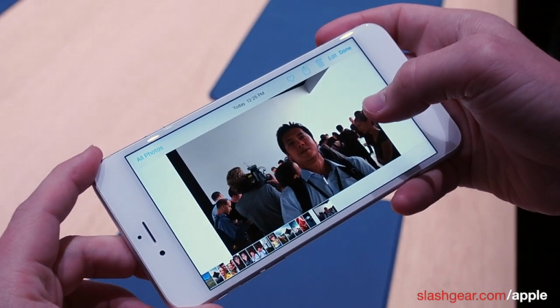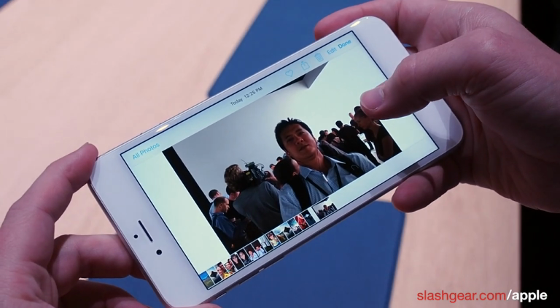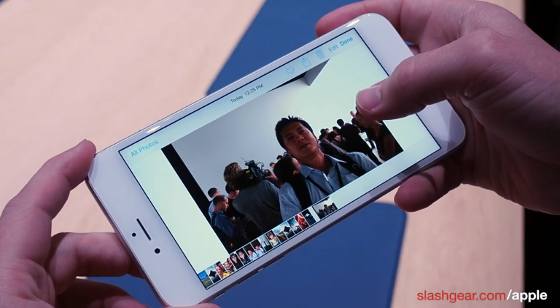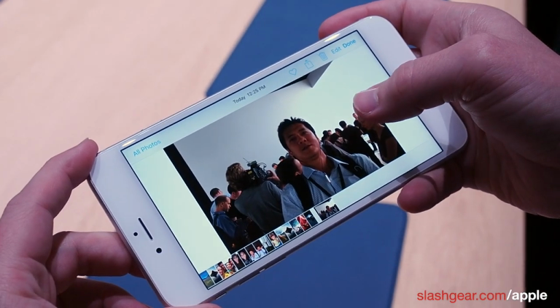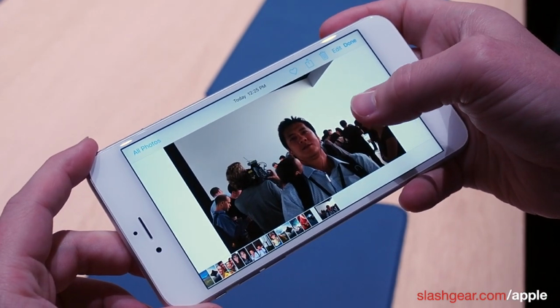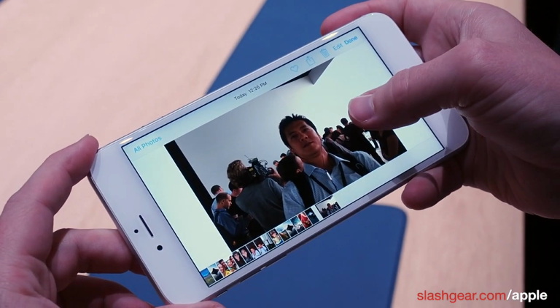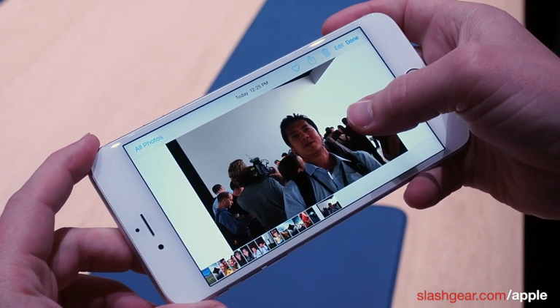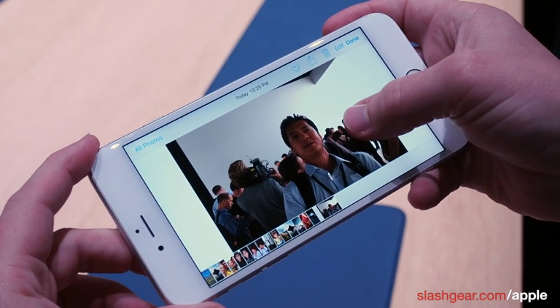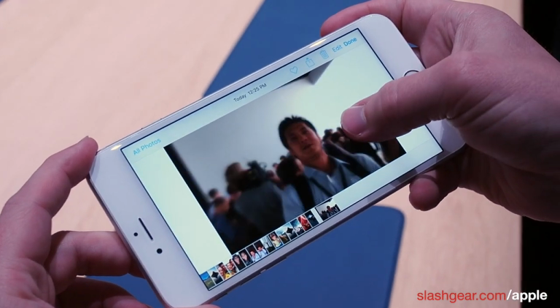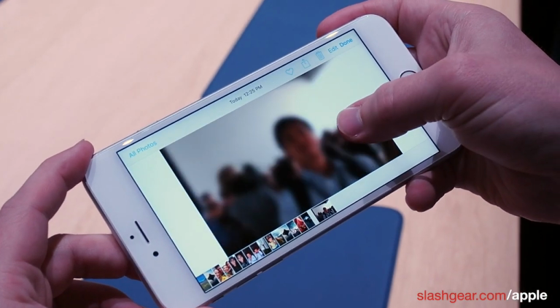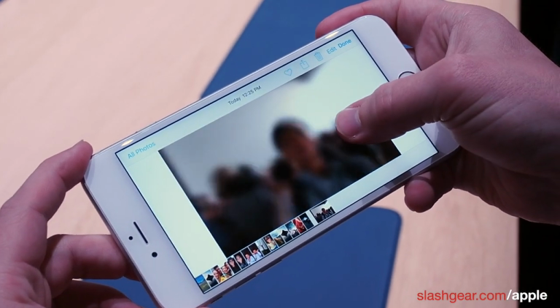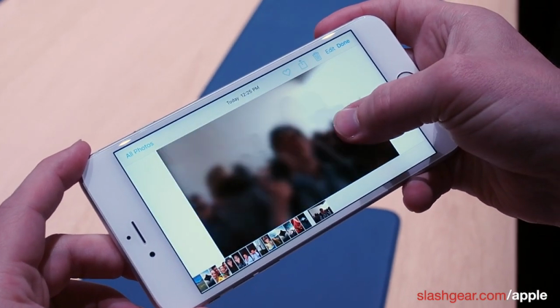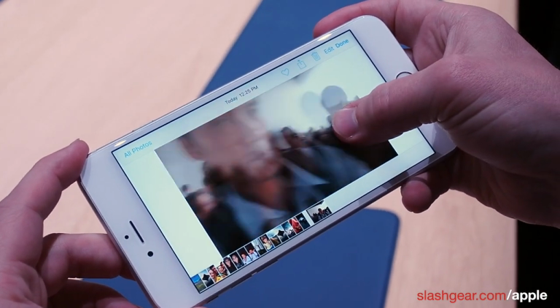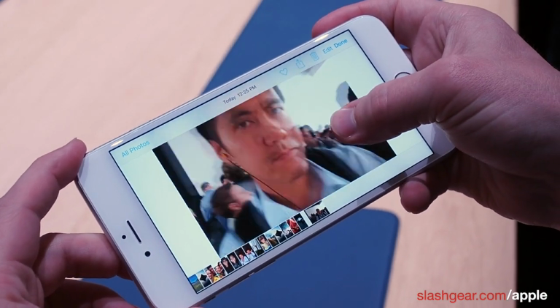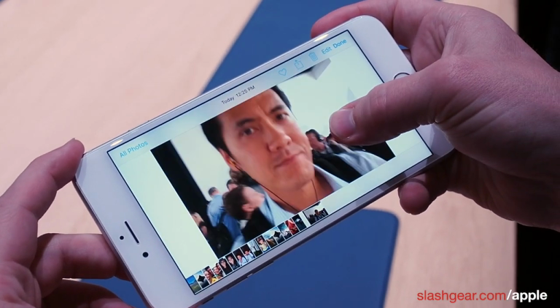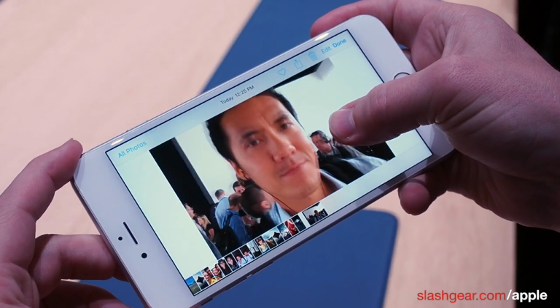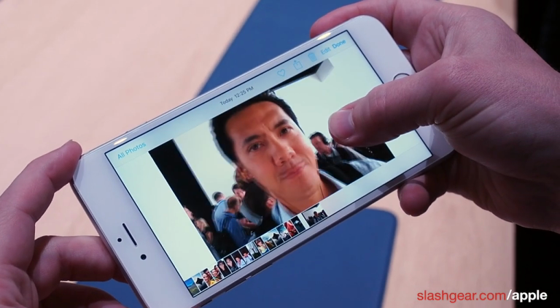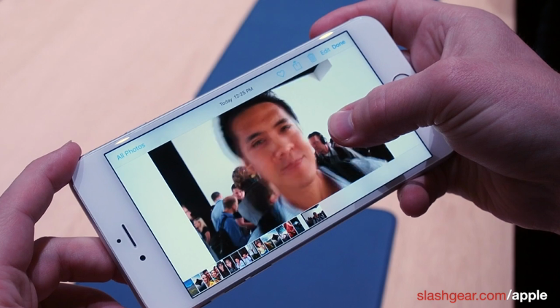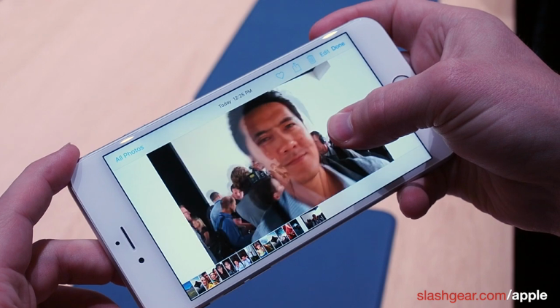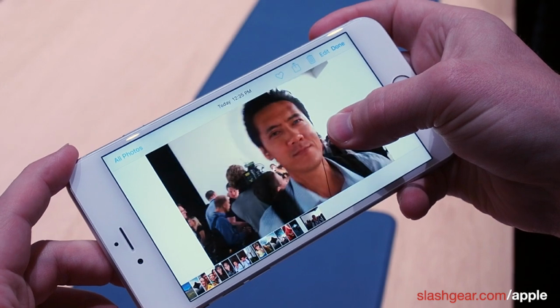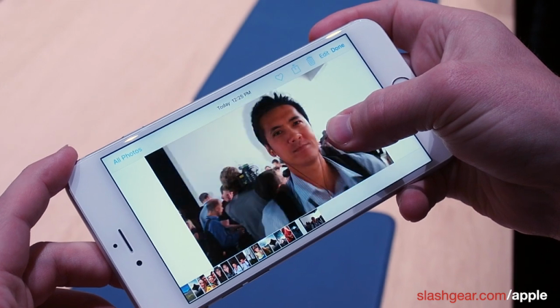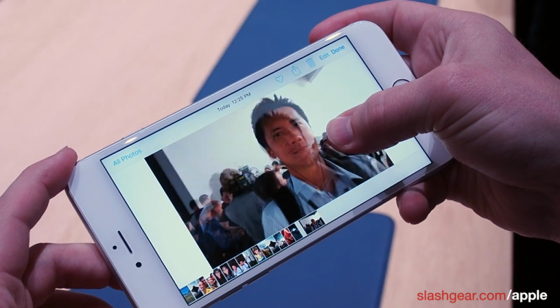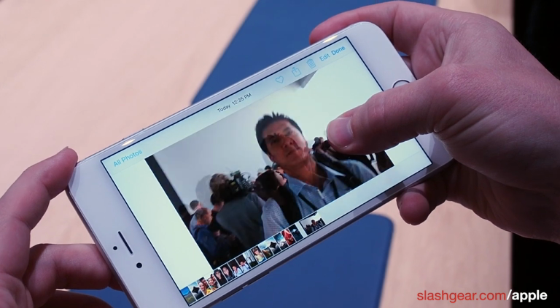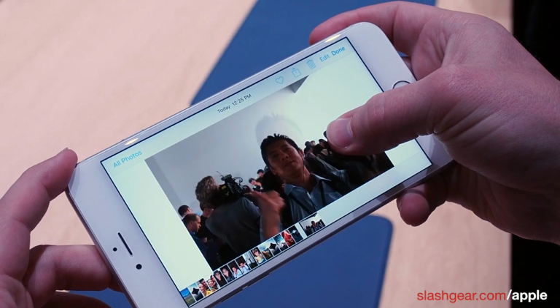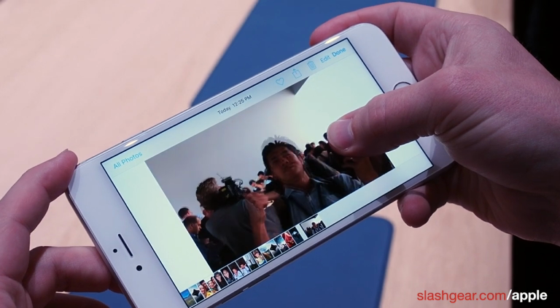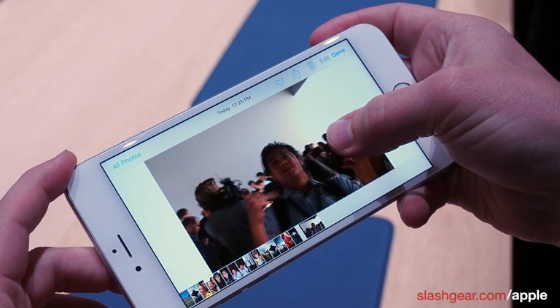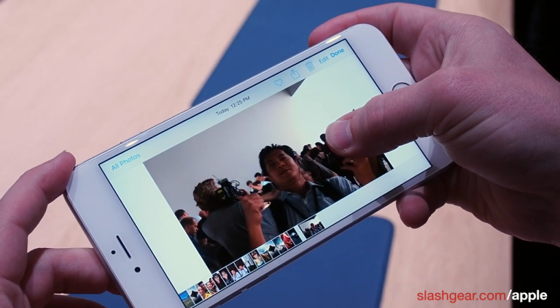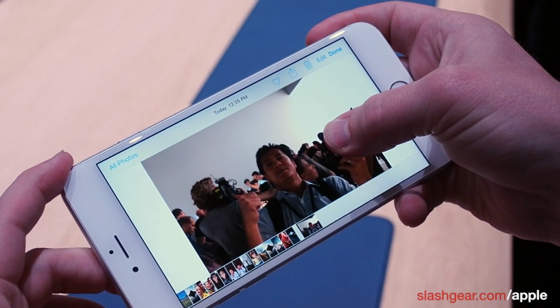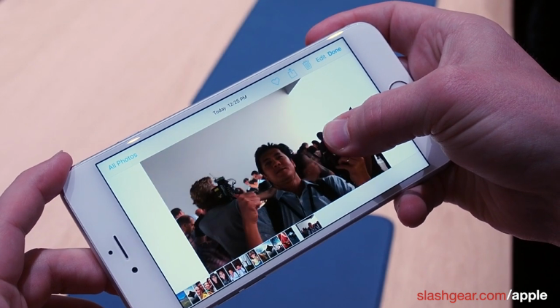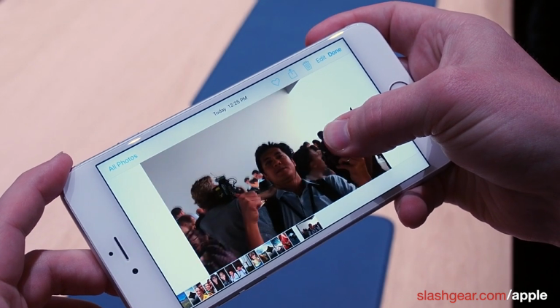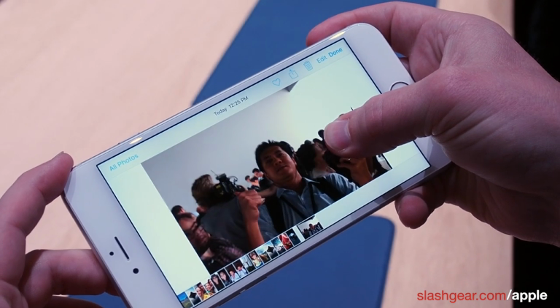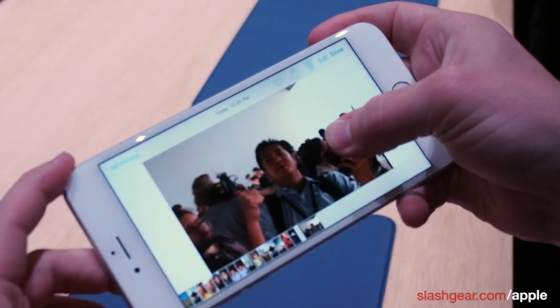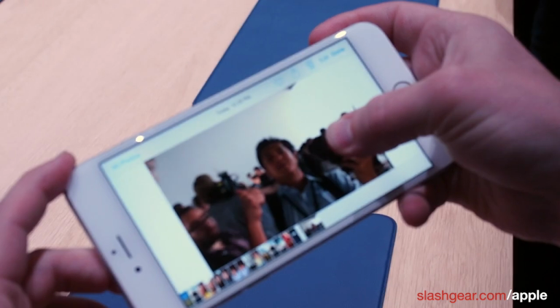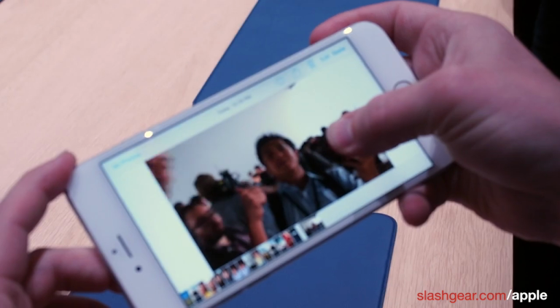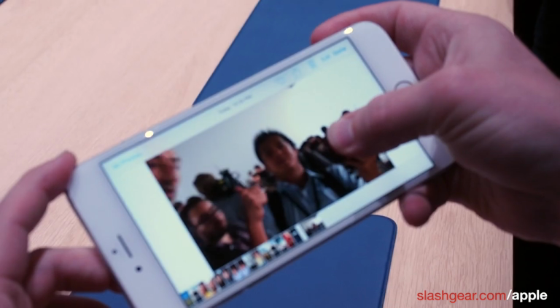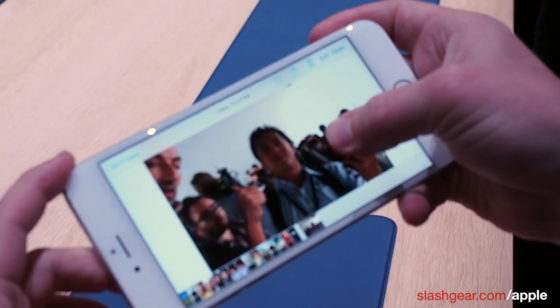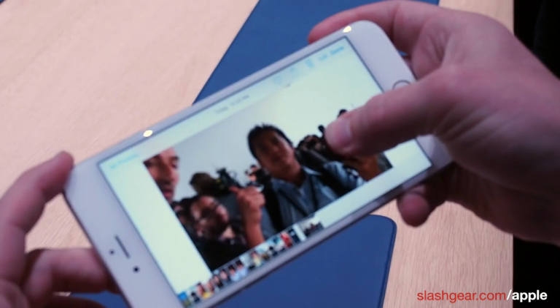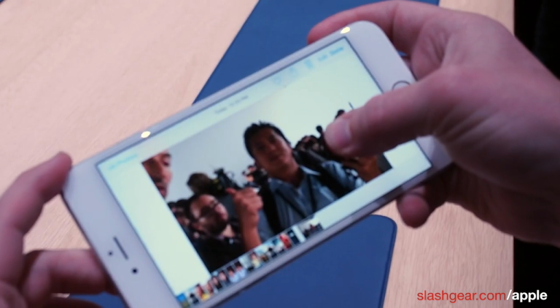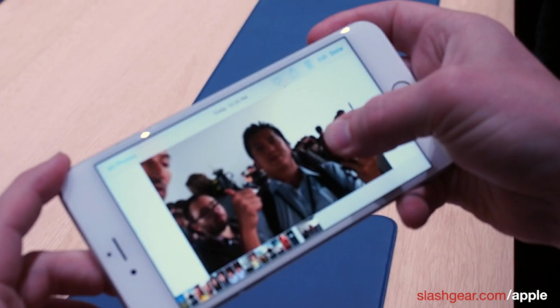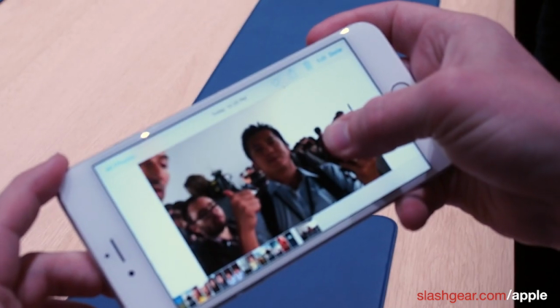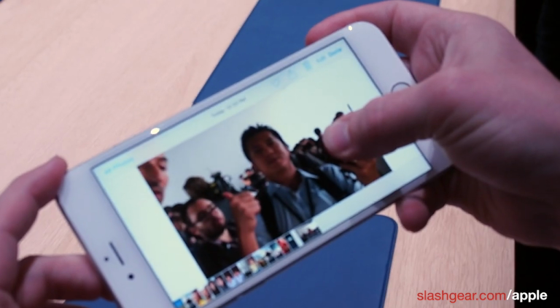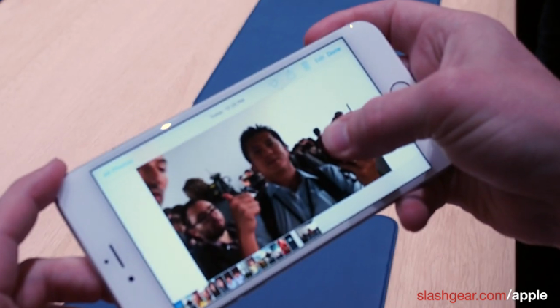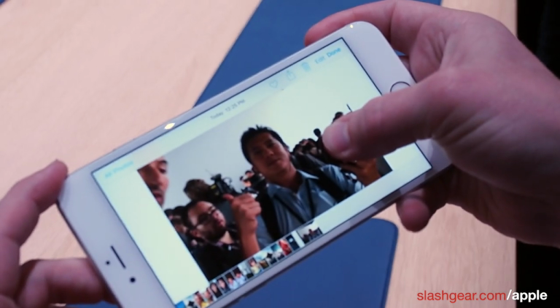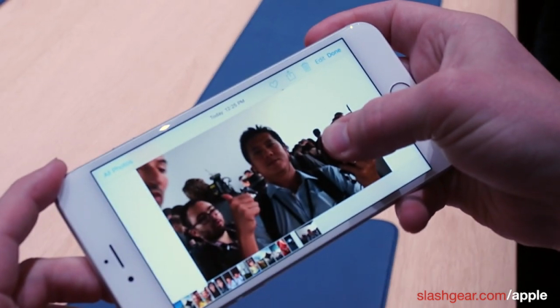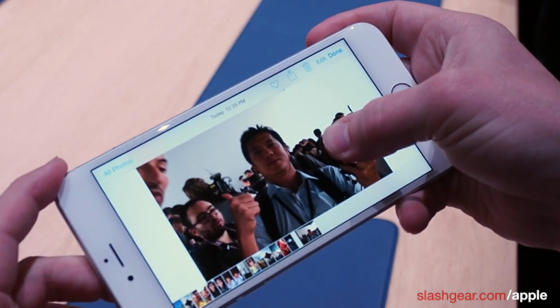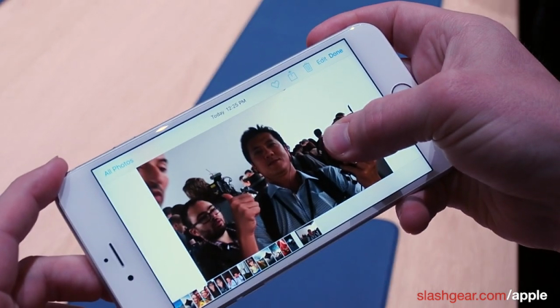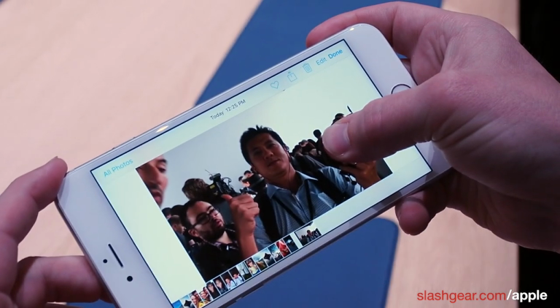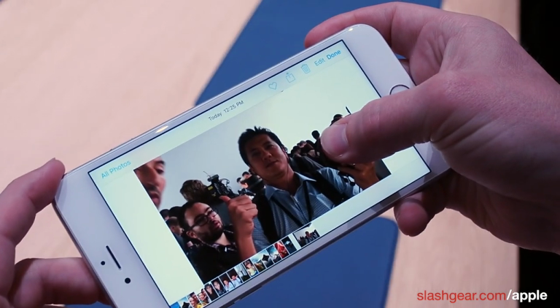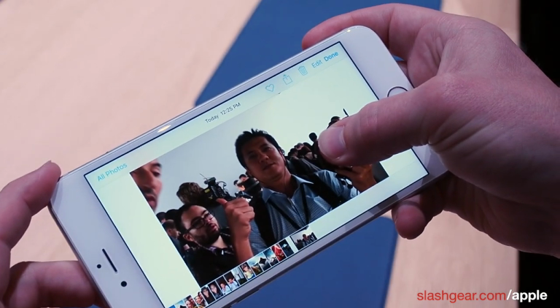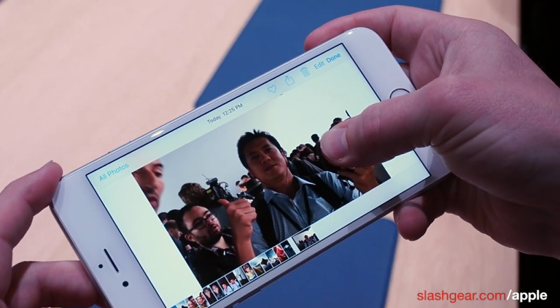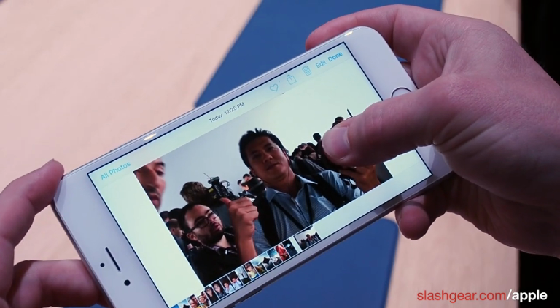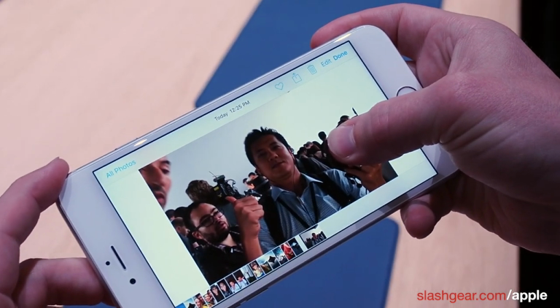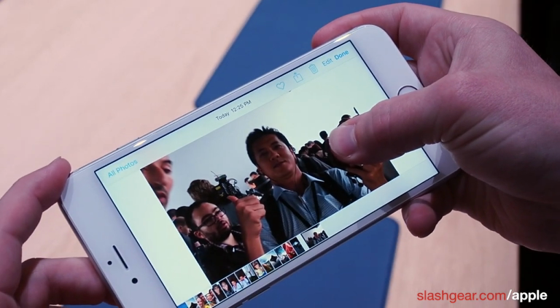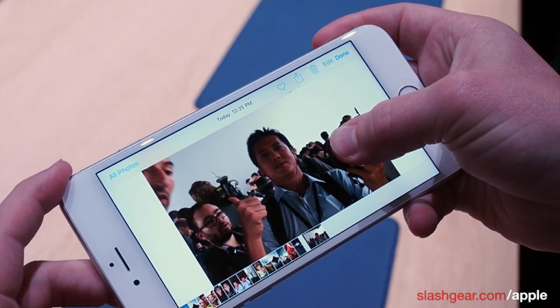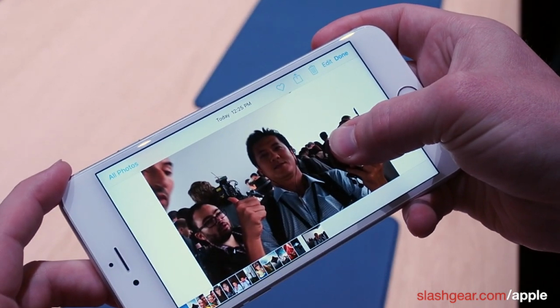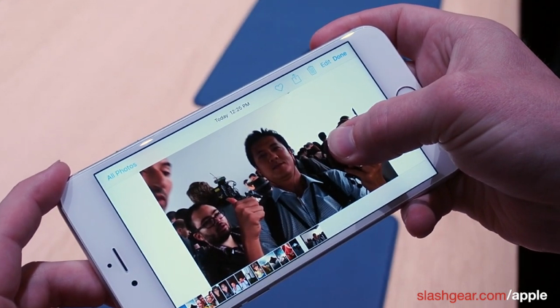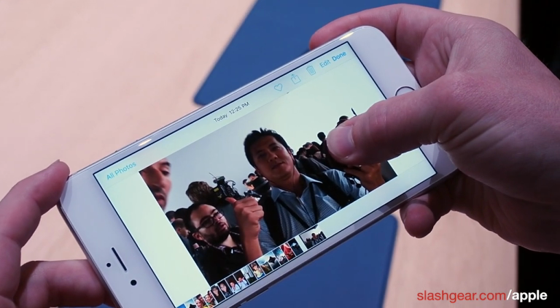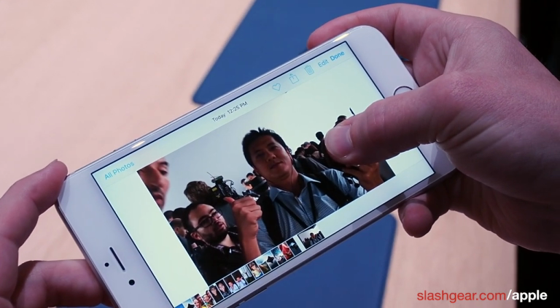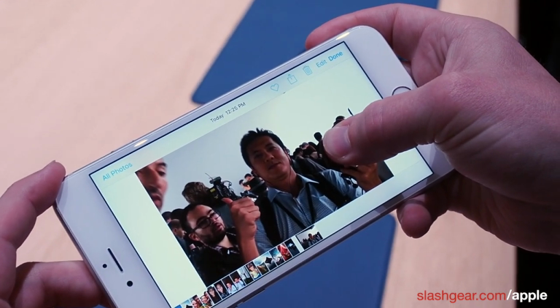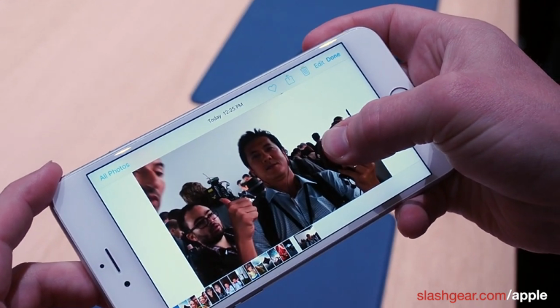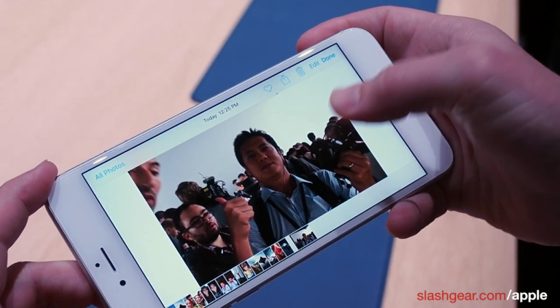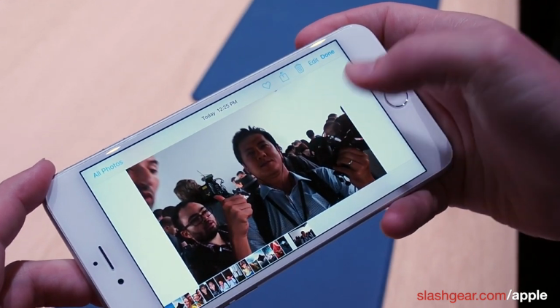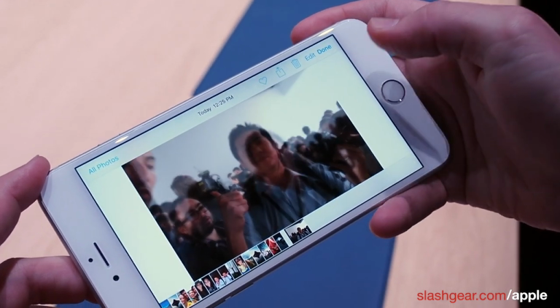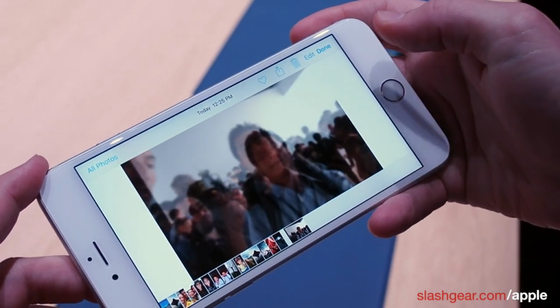That records the one and a half seconds before you took the picture and the one and a half seconds after, giving a kind of Harry Potter-like animated still.